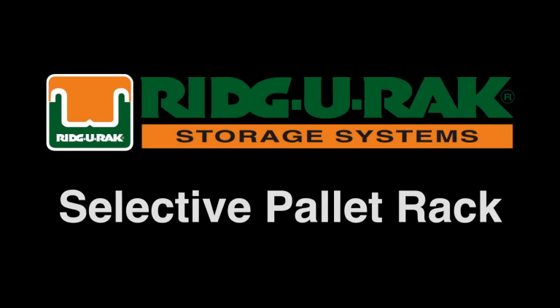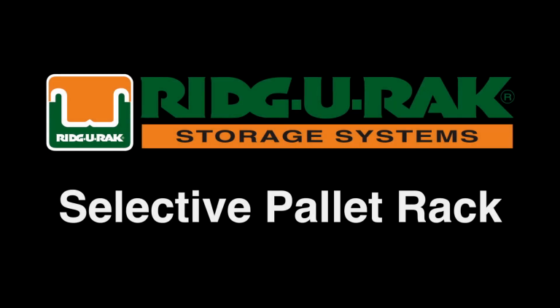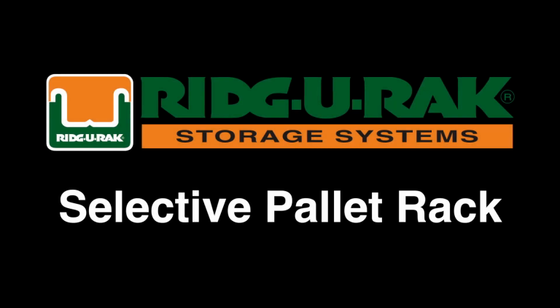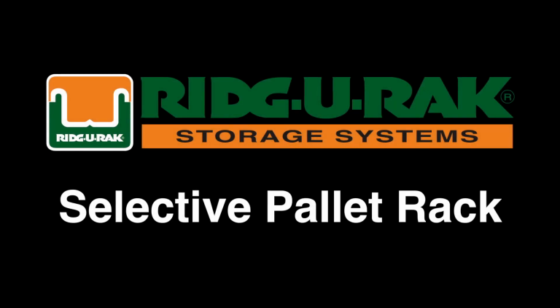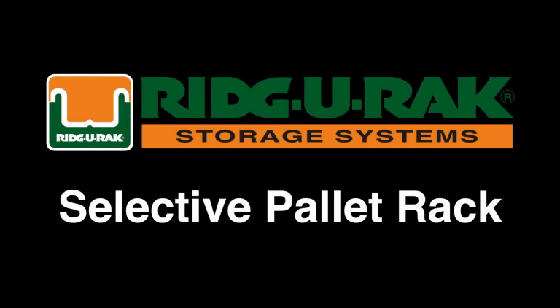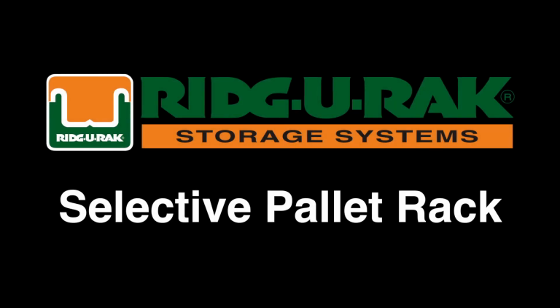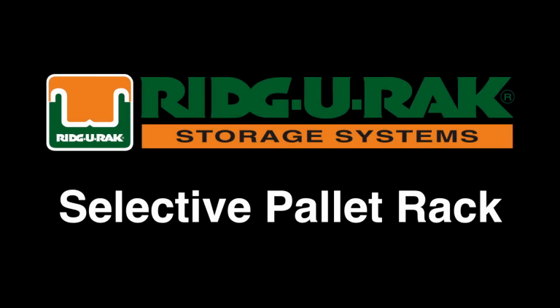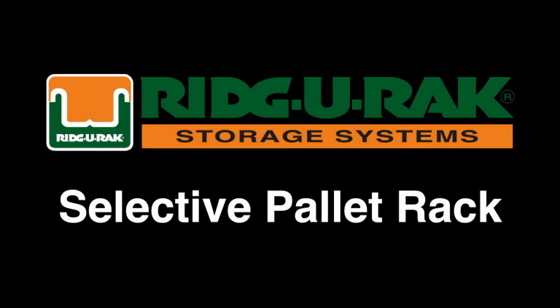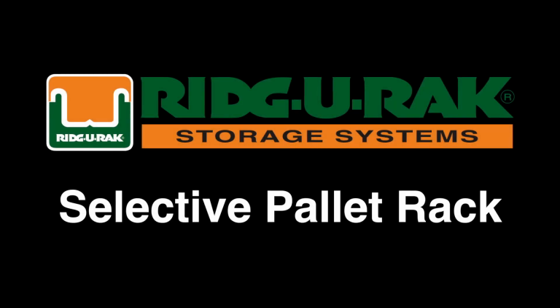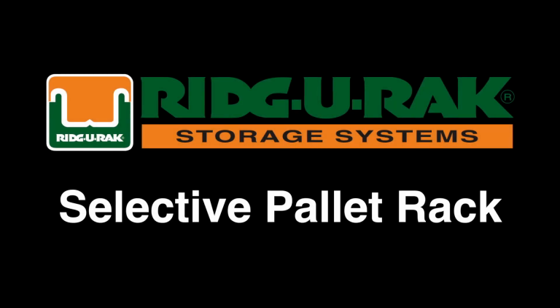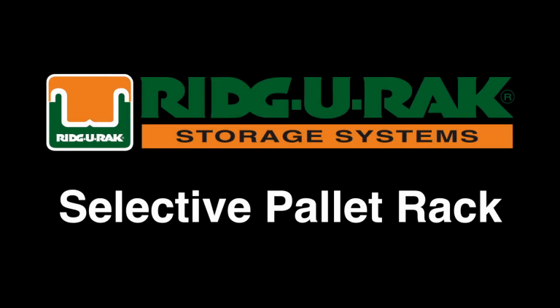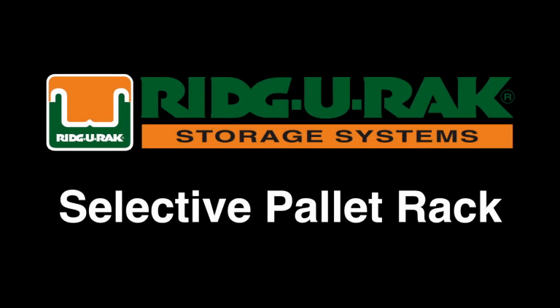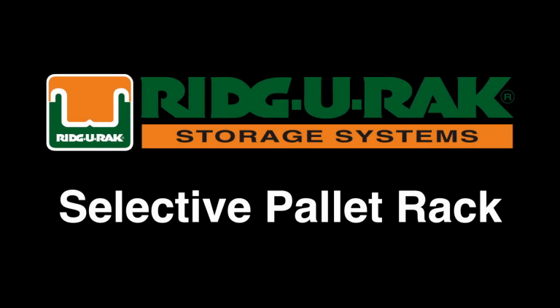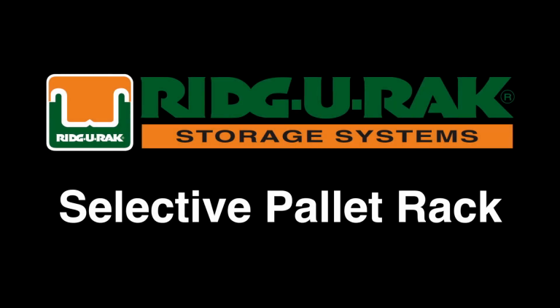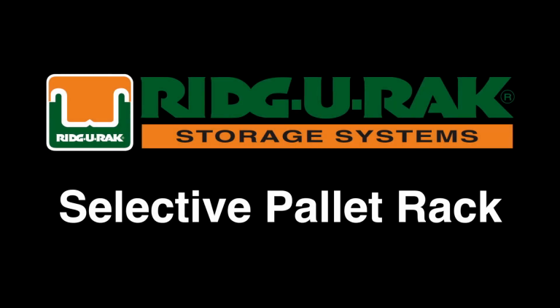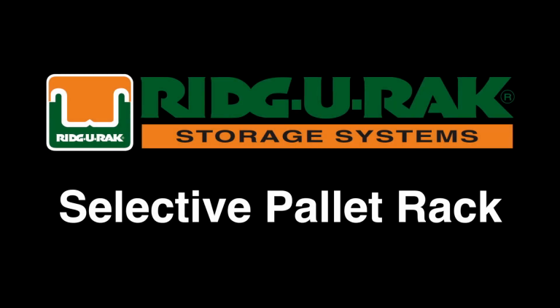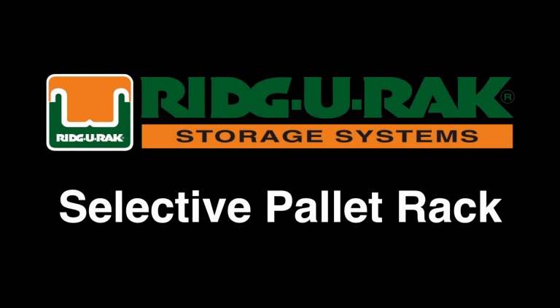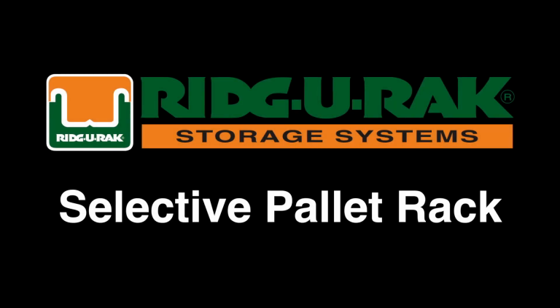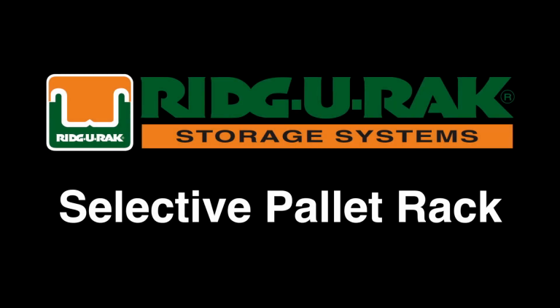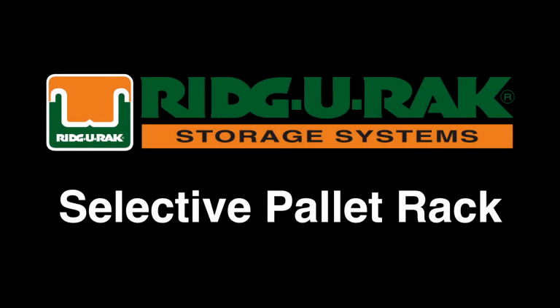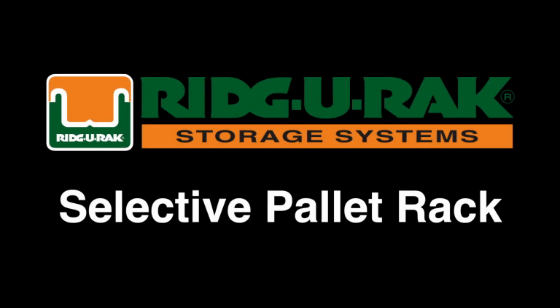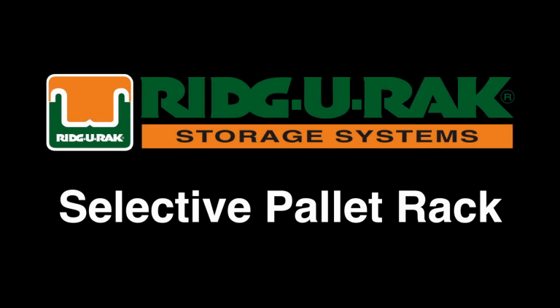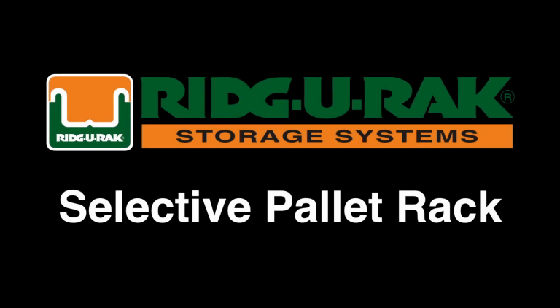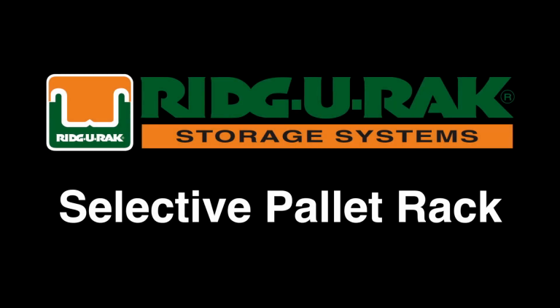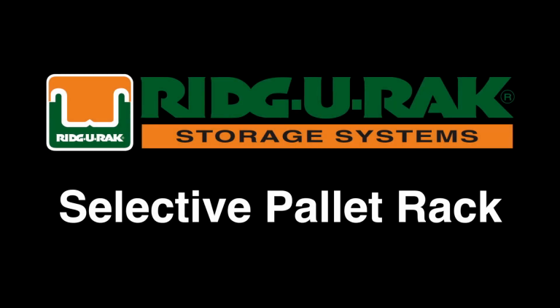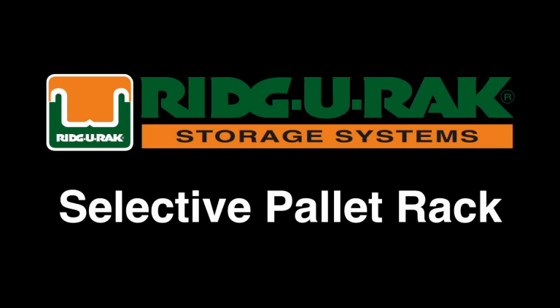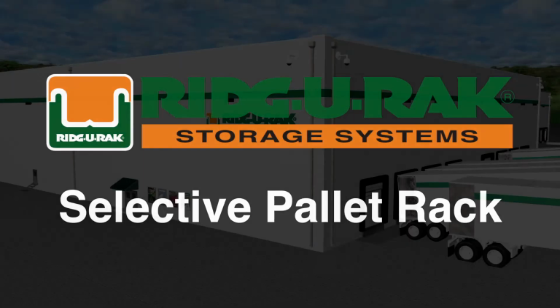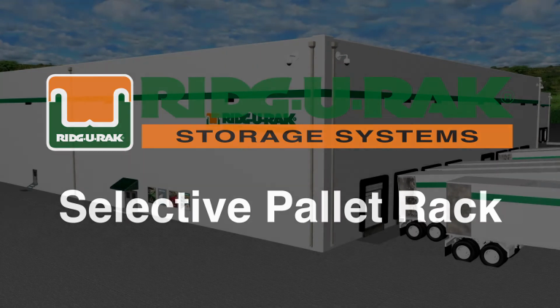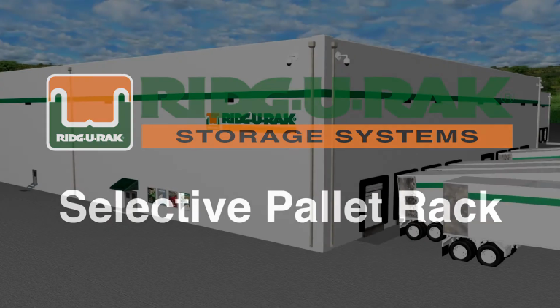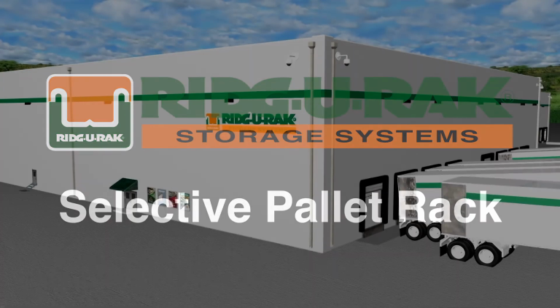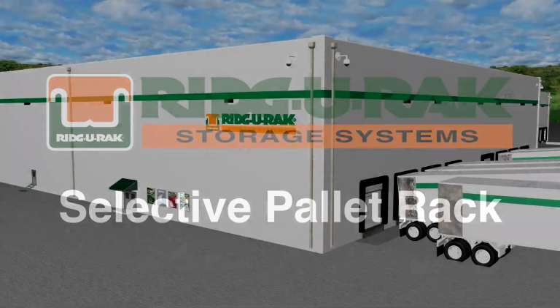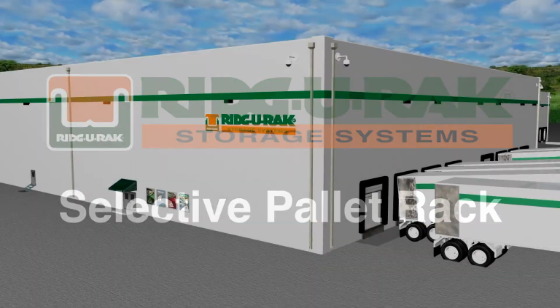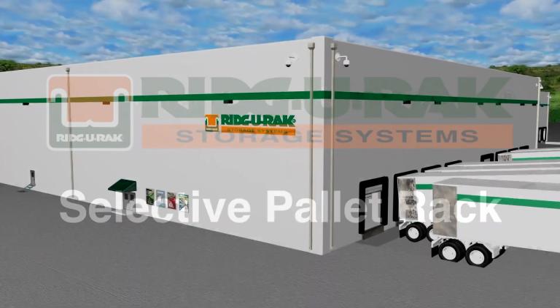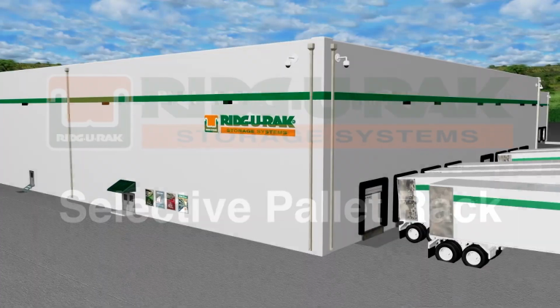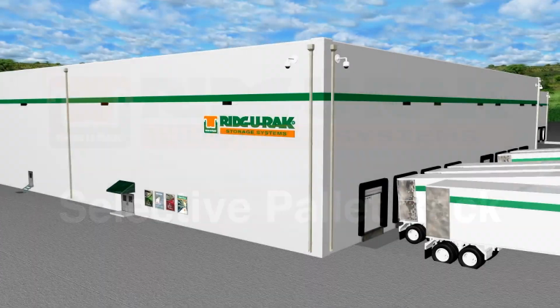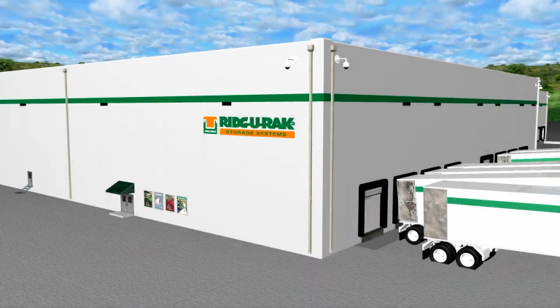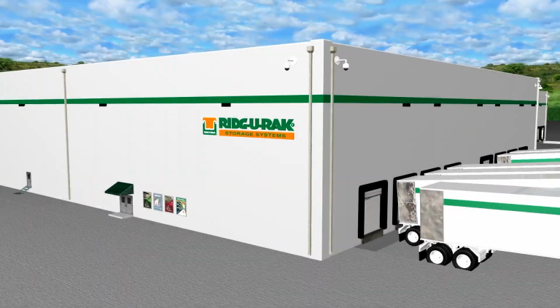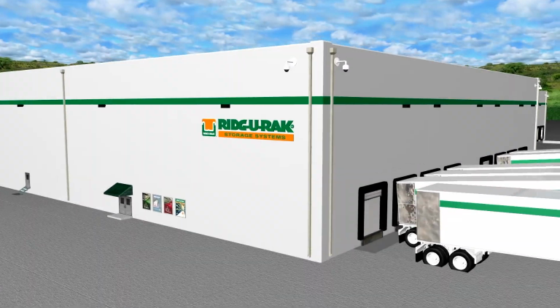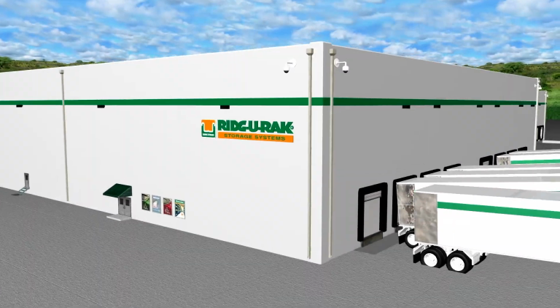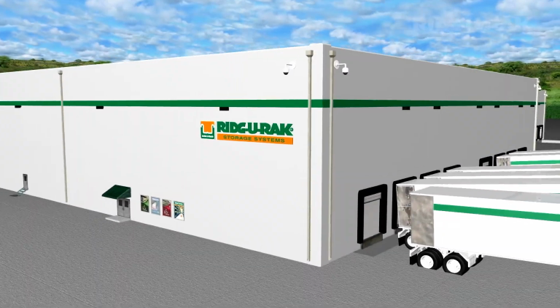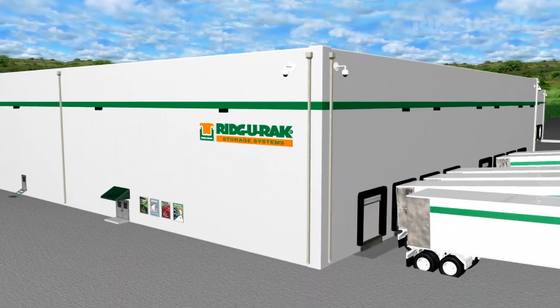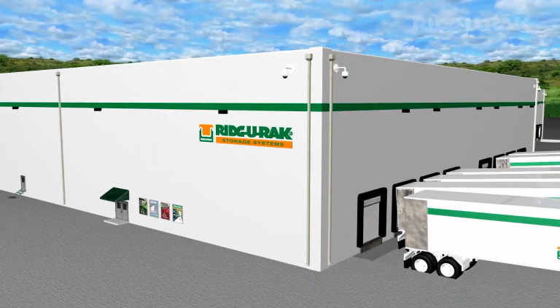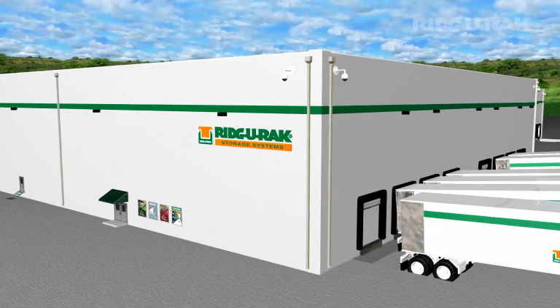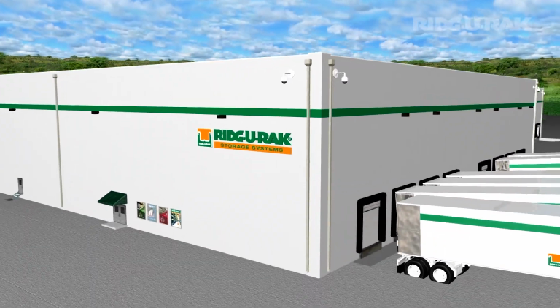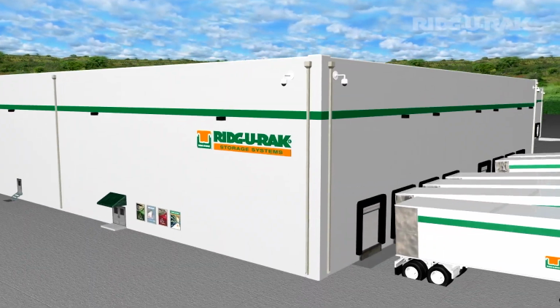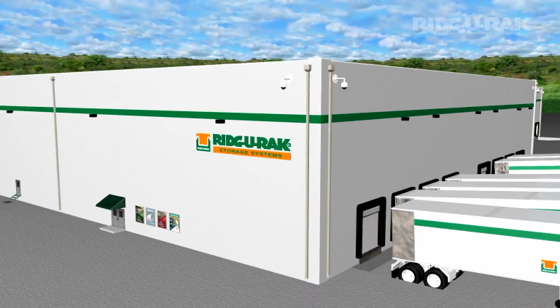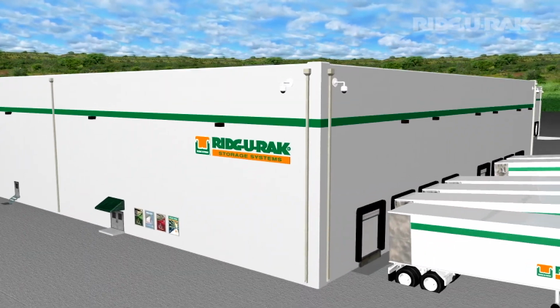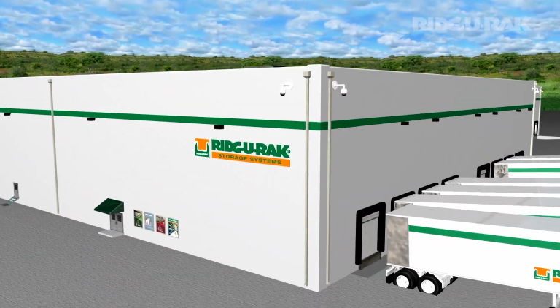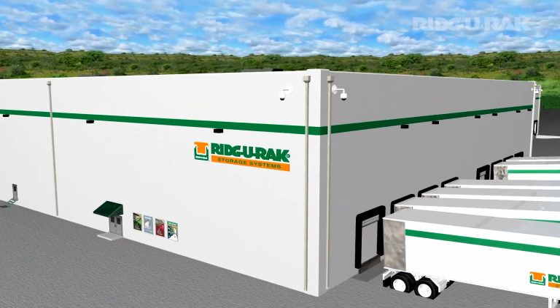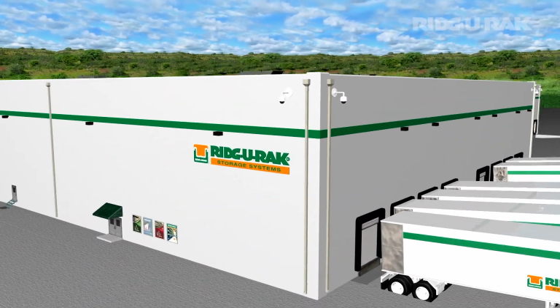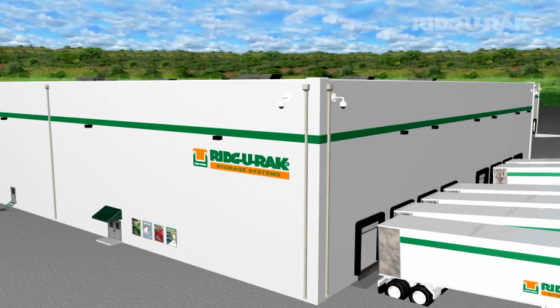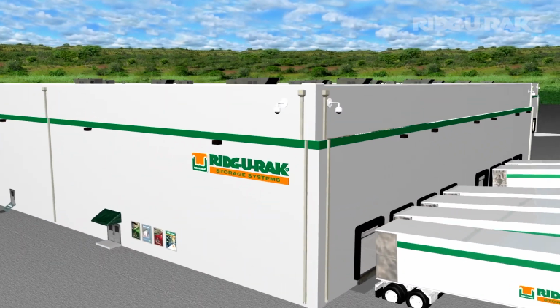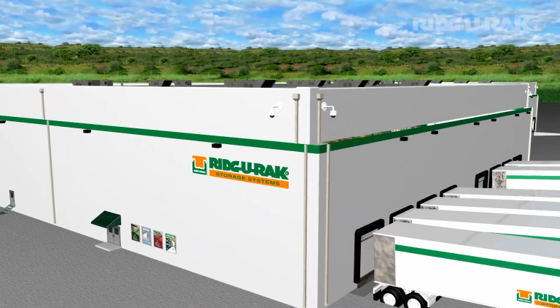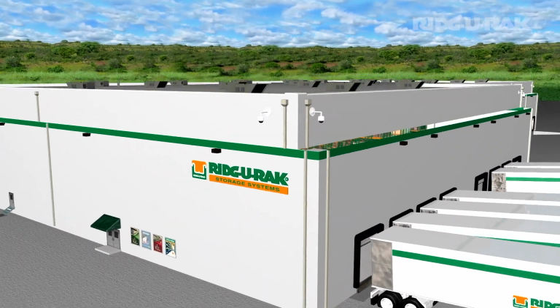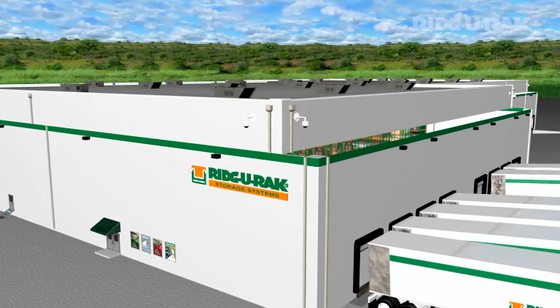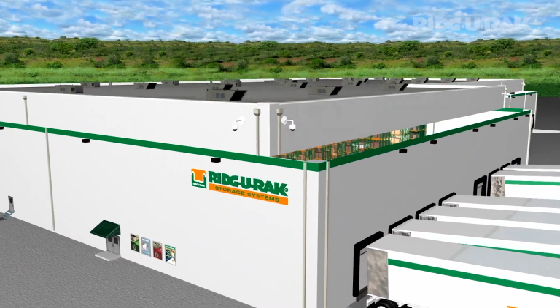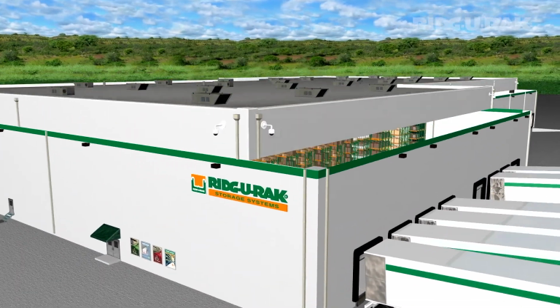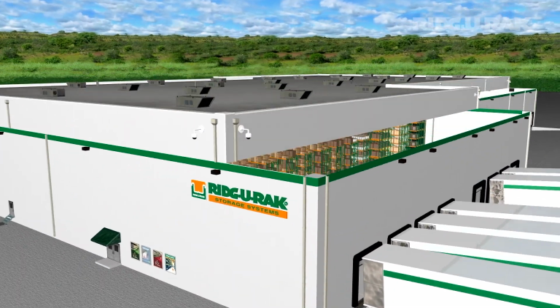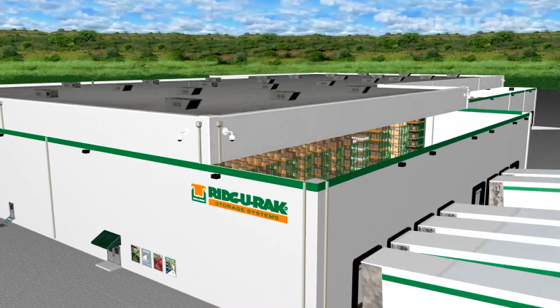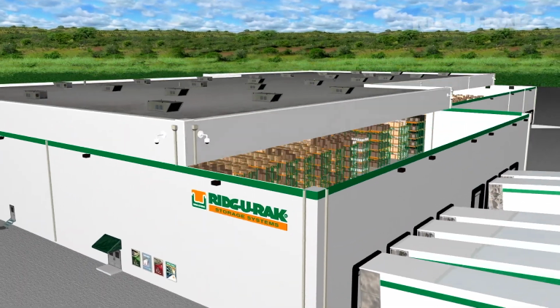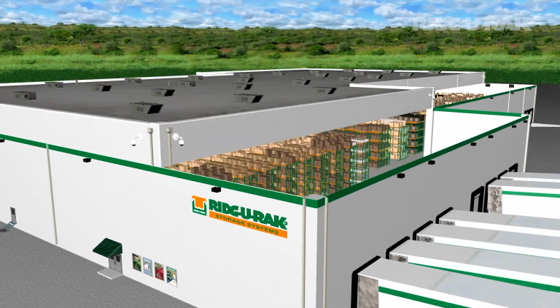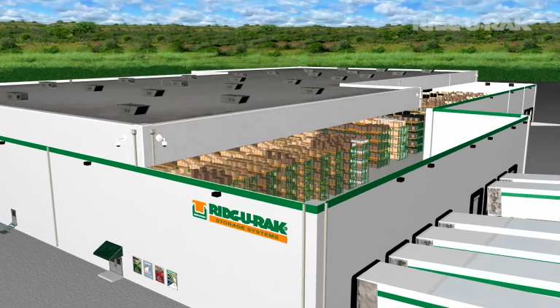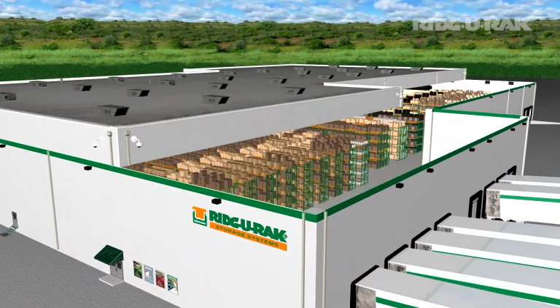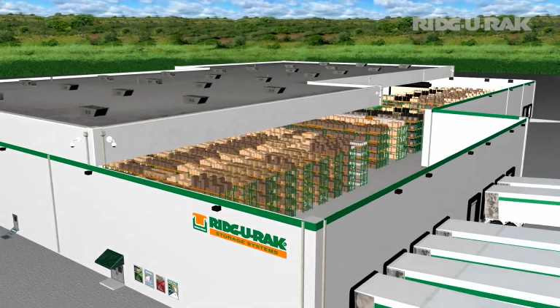RidgeRack Virtual Showroom. RidgeRack offers a wide range of rack storage solutions.